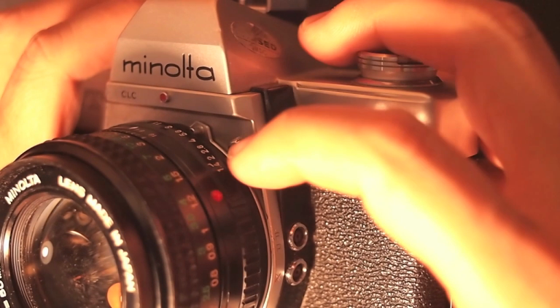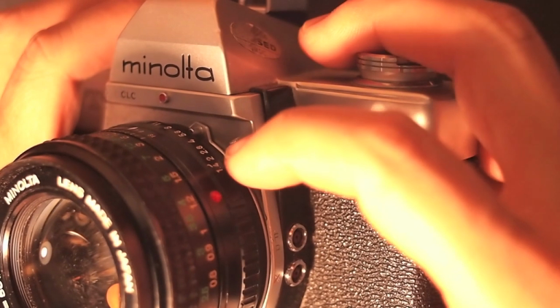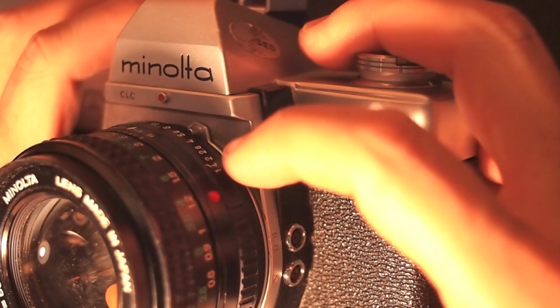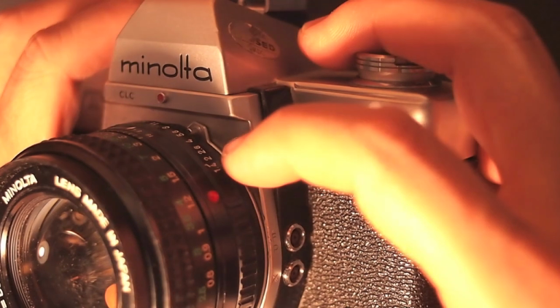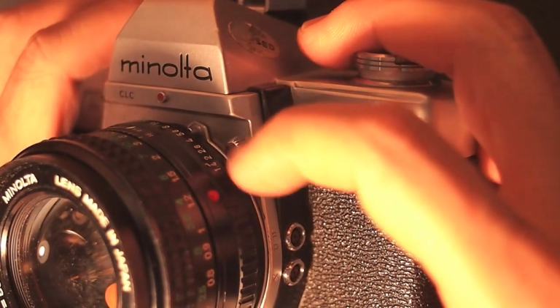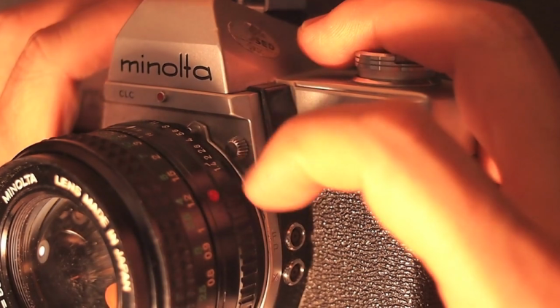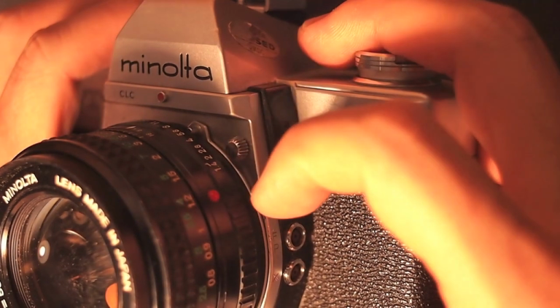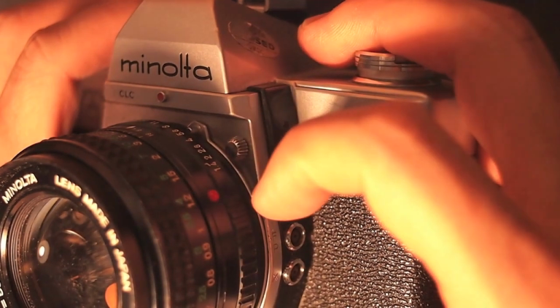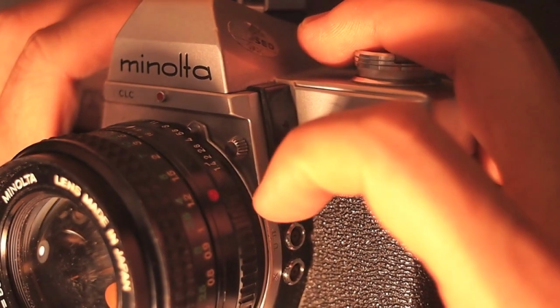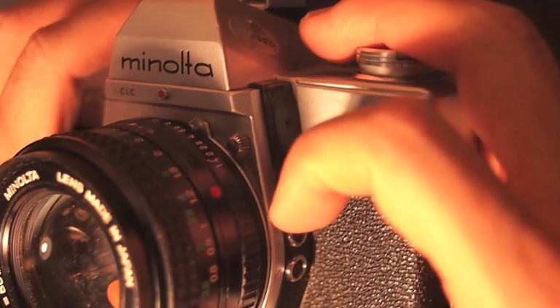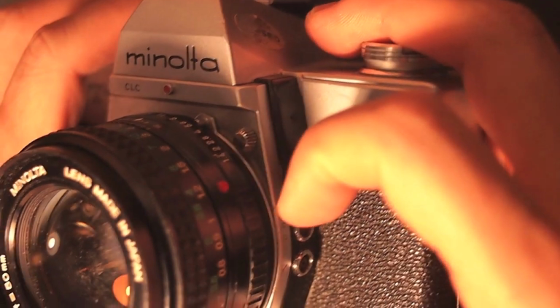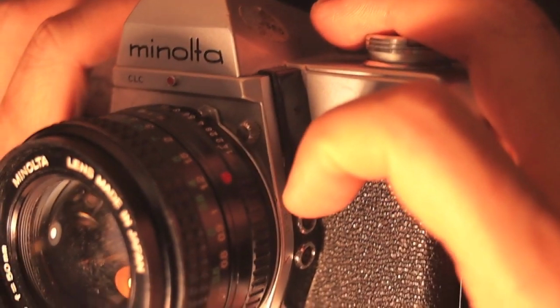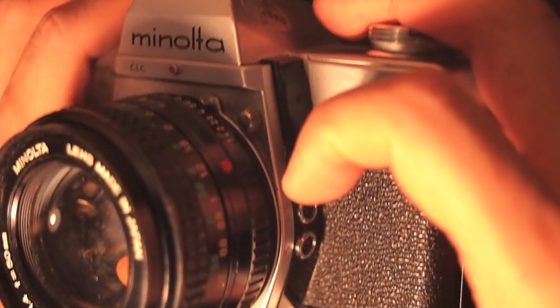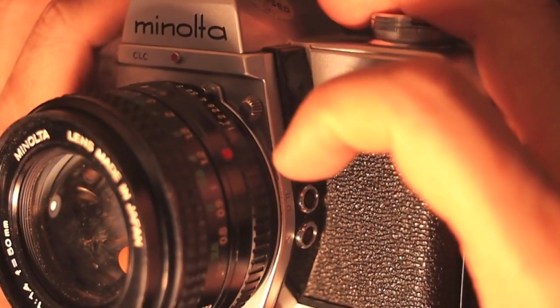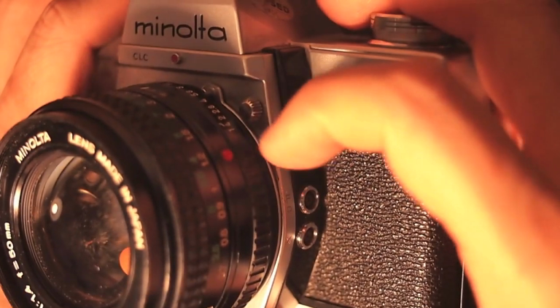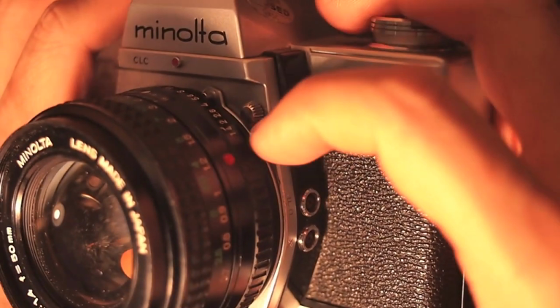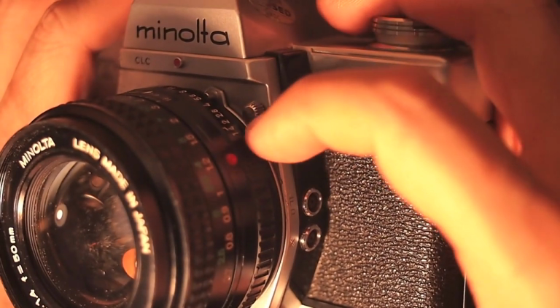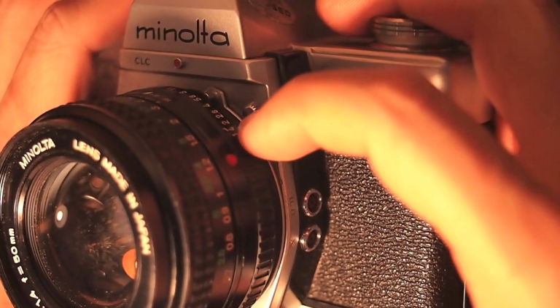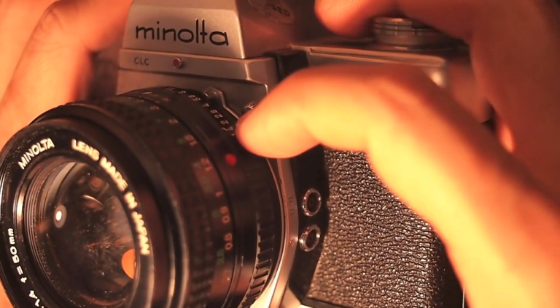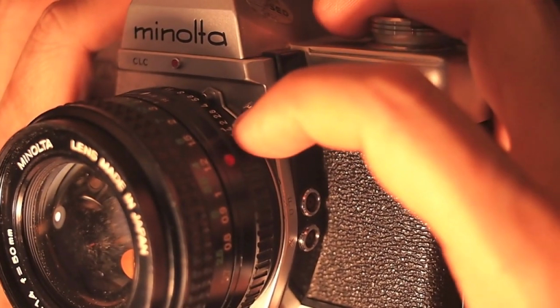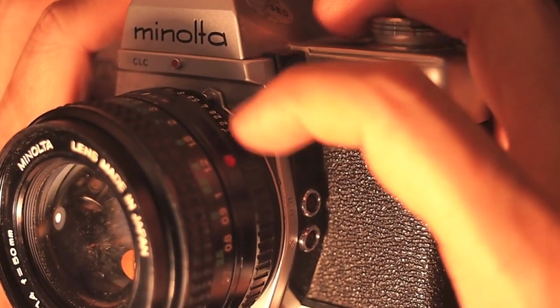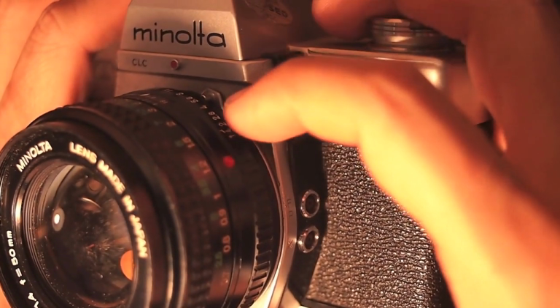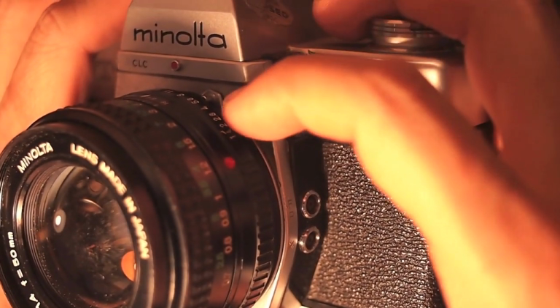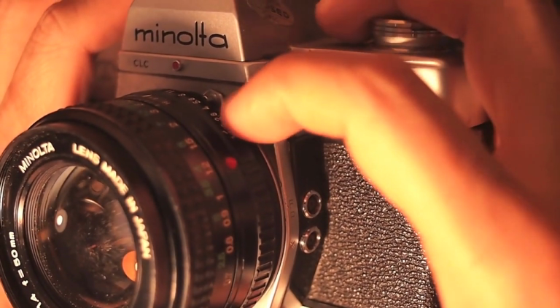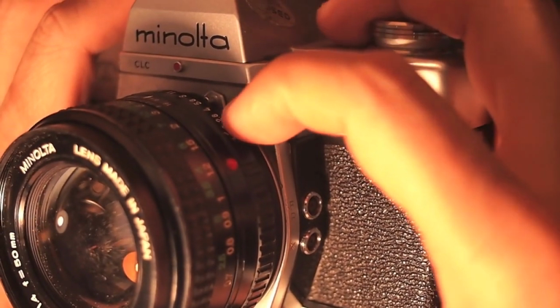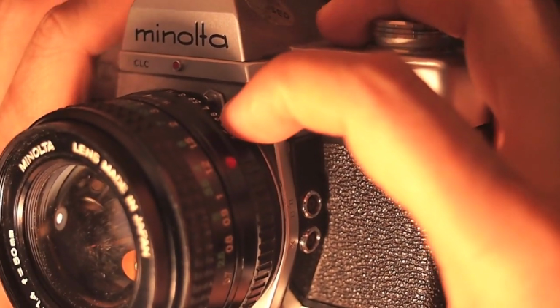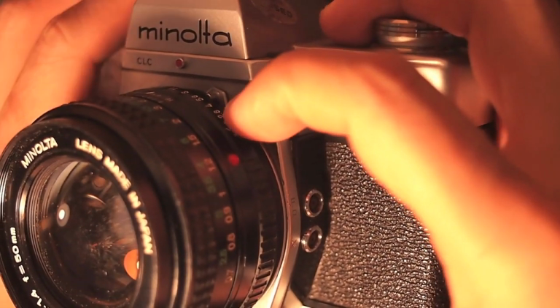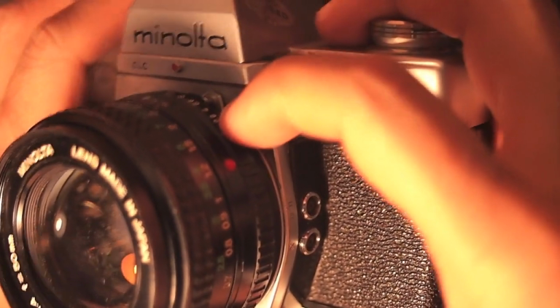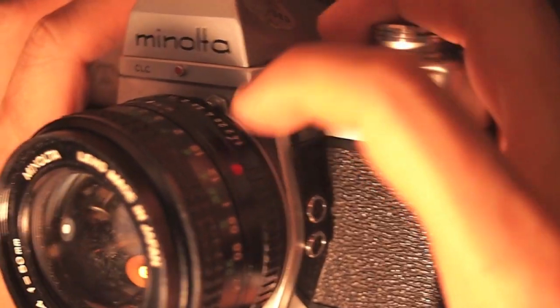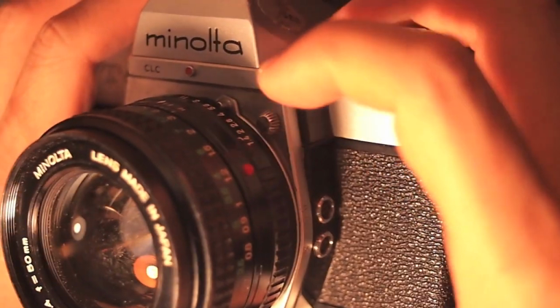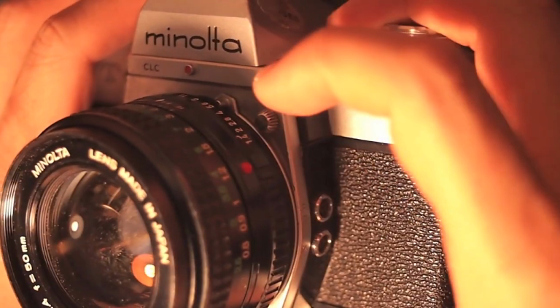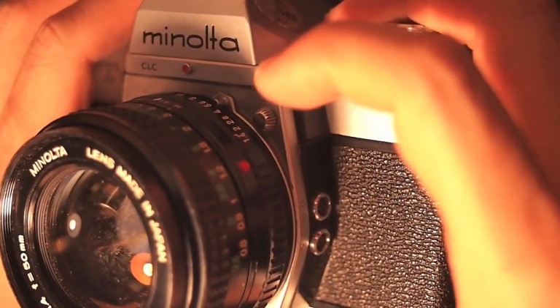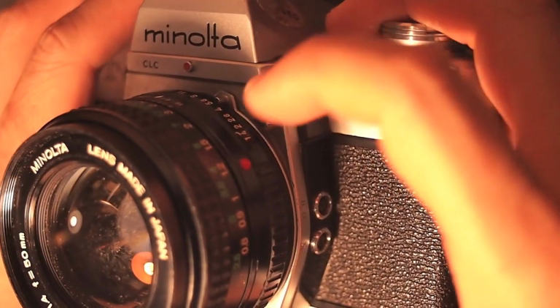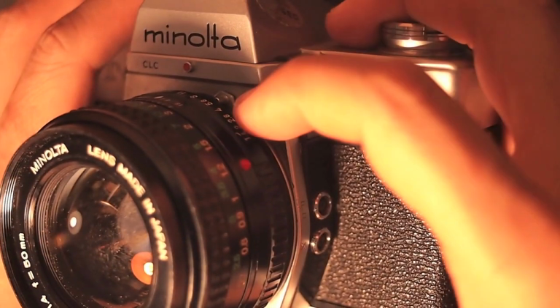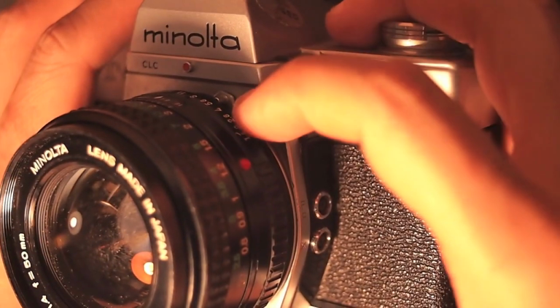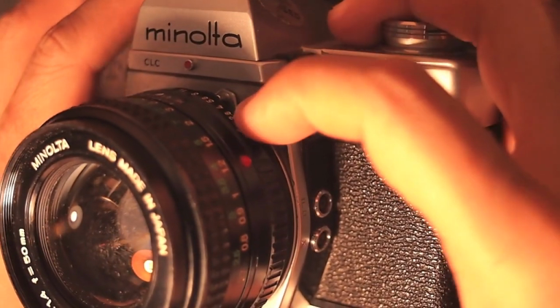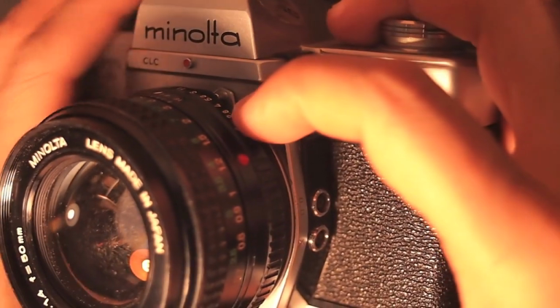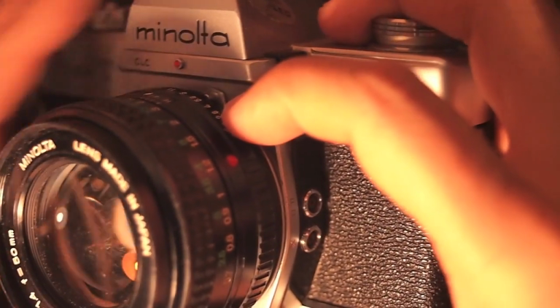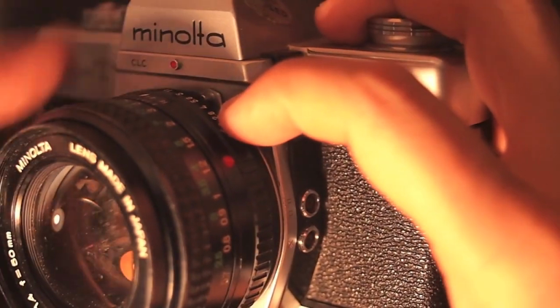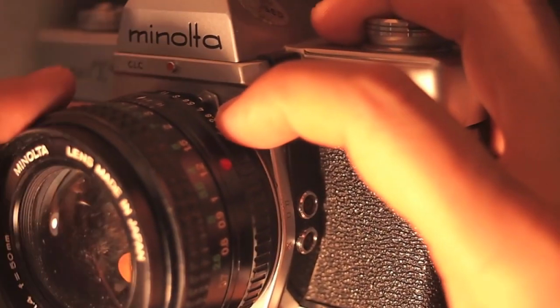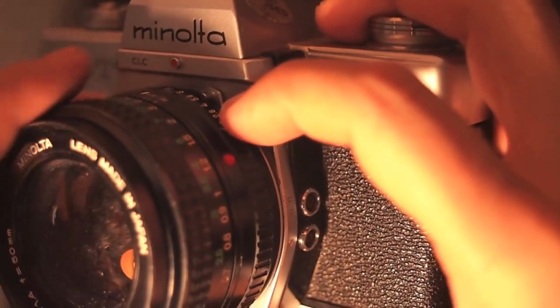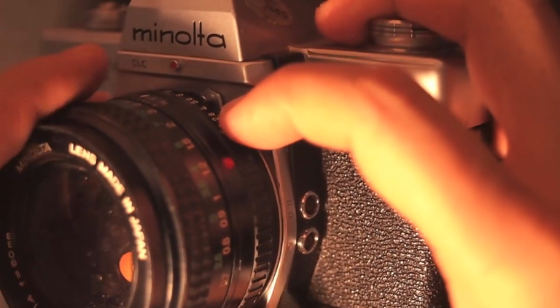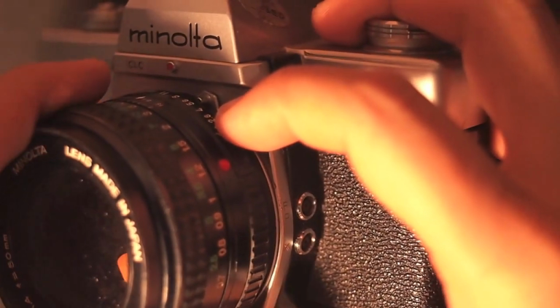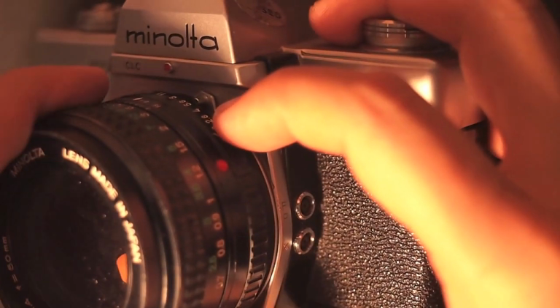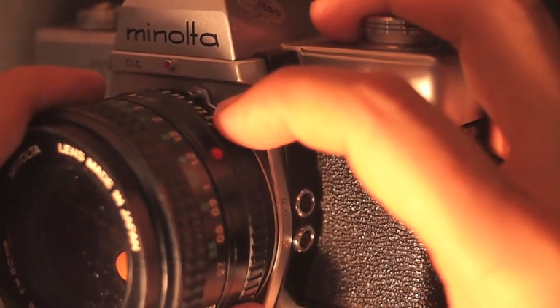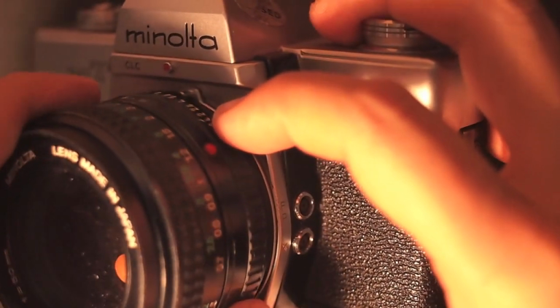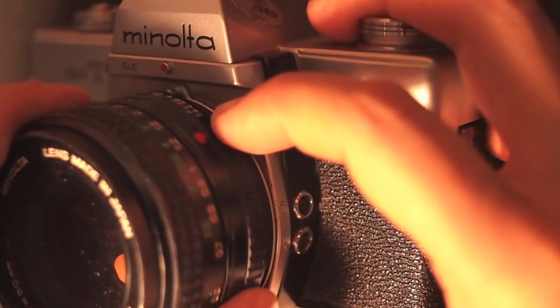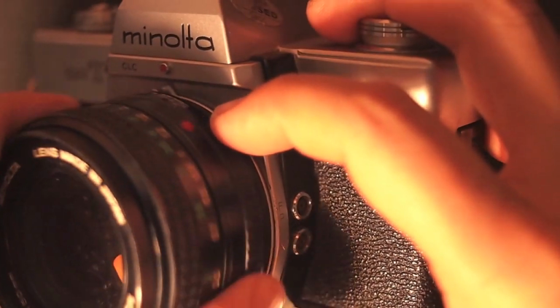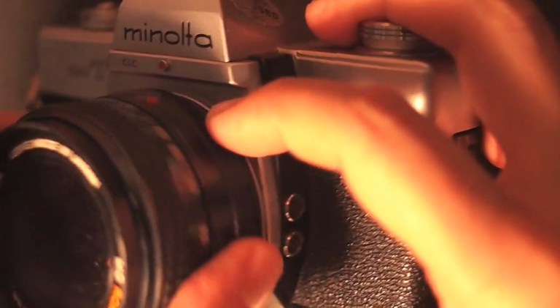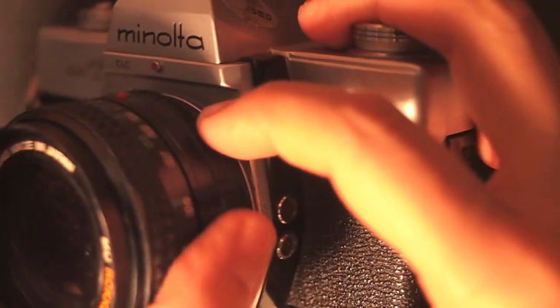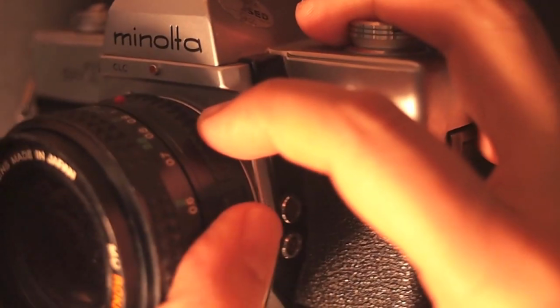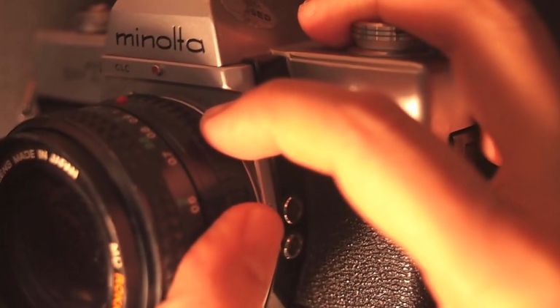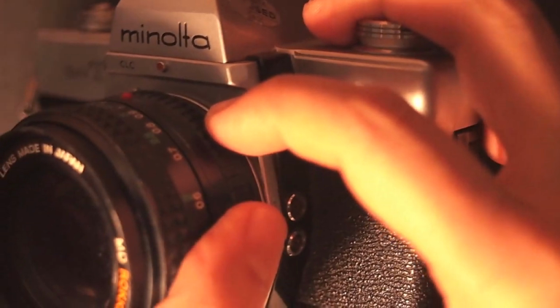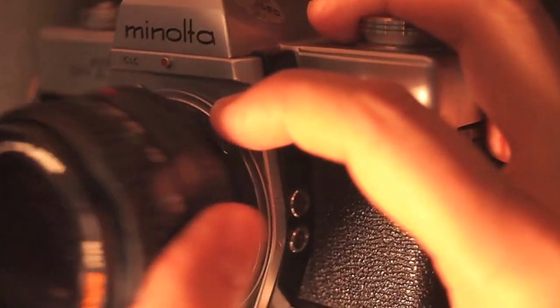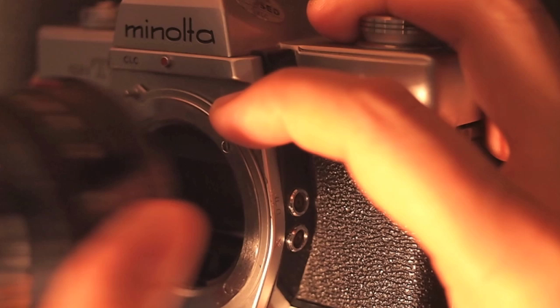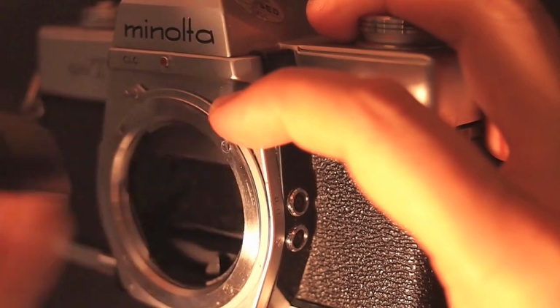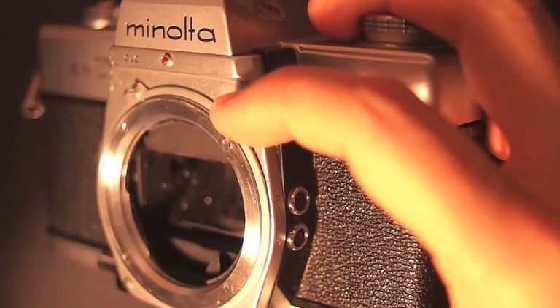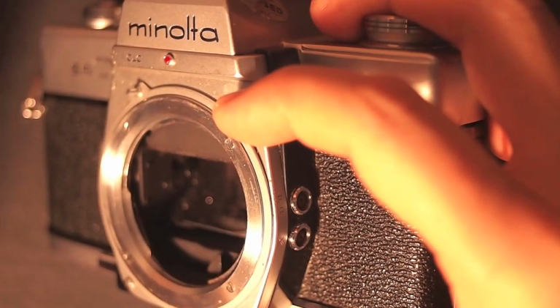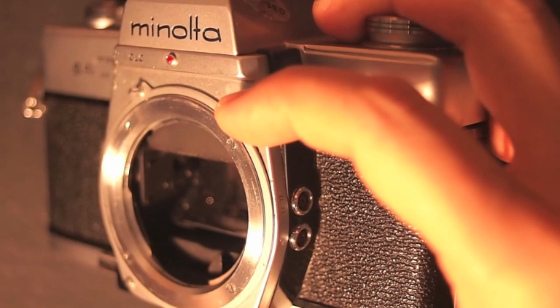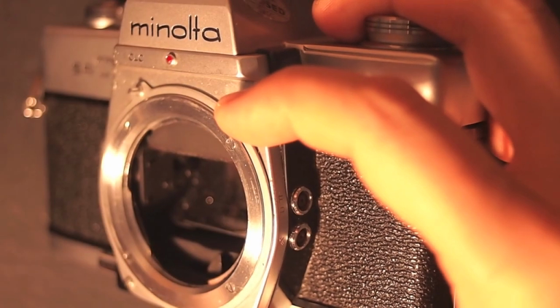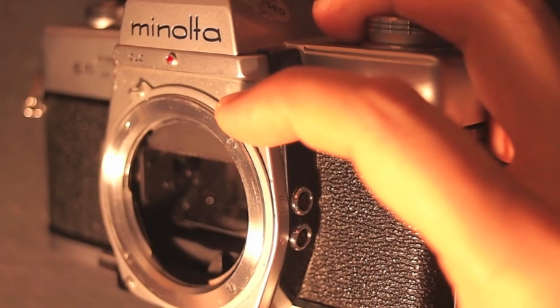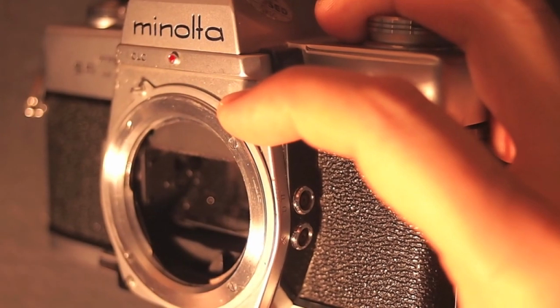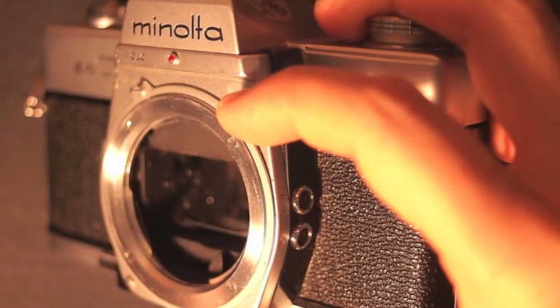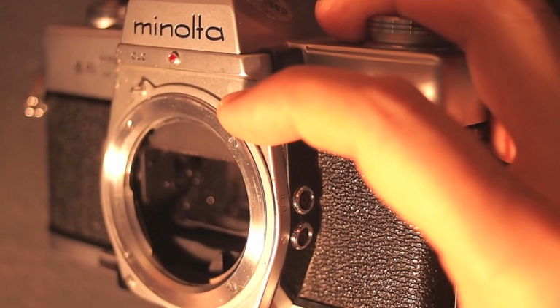I had problems releasing the lenses, but here's how you do it: pull down on that little lever and then turn the lens to the left, and you can take it off.